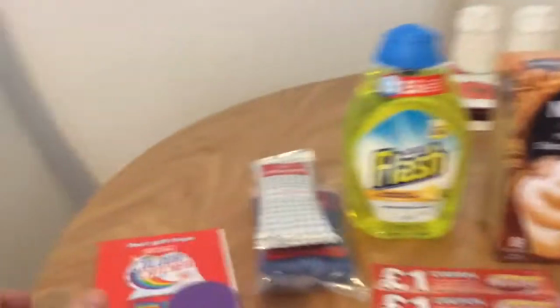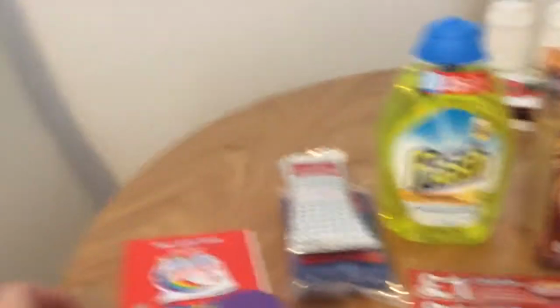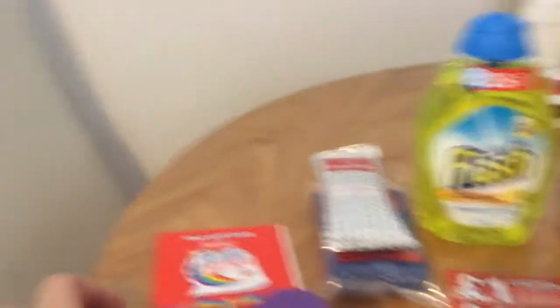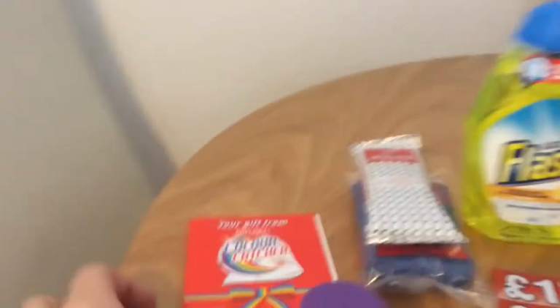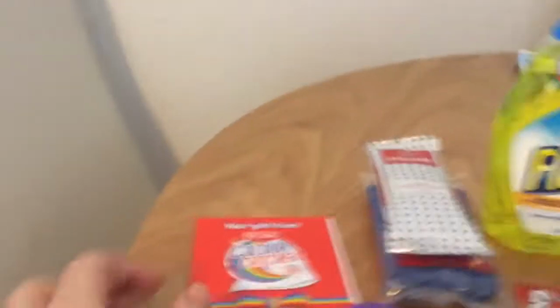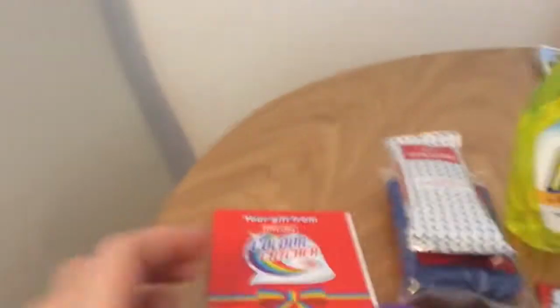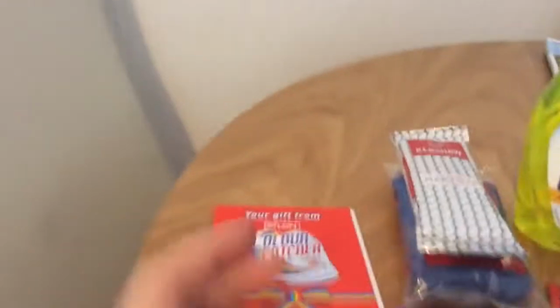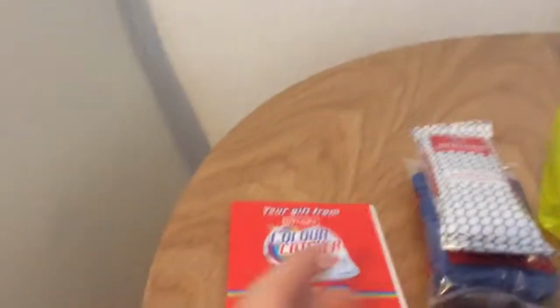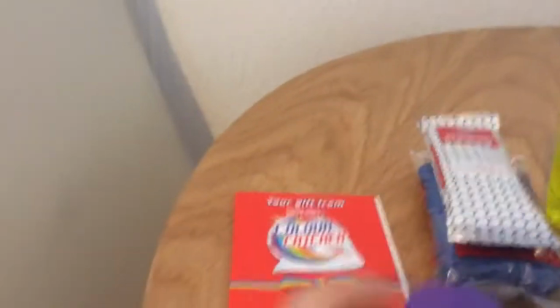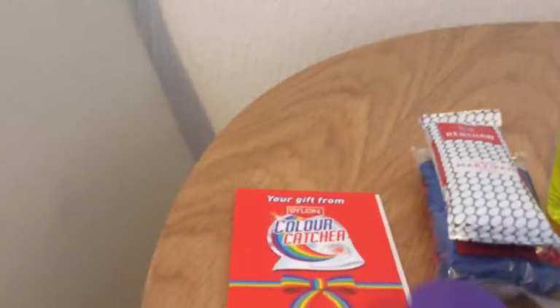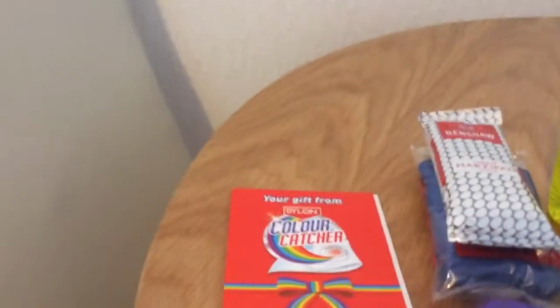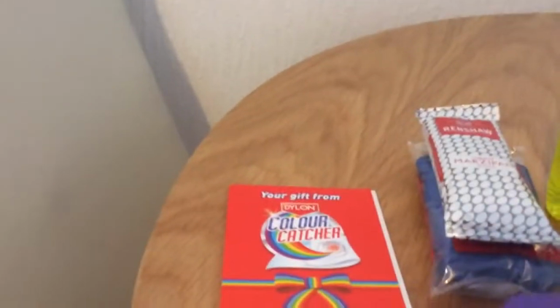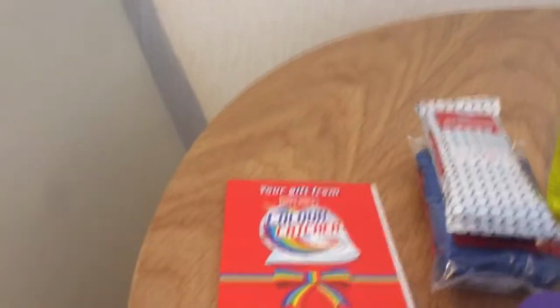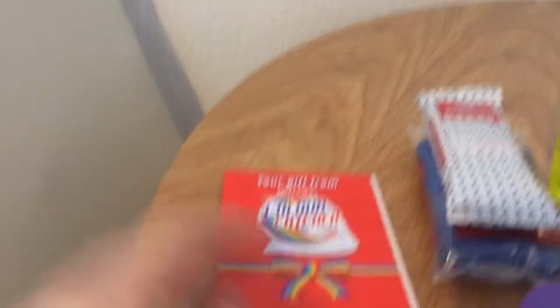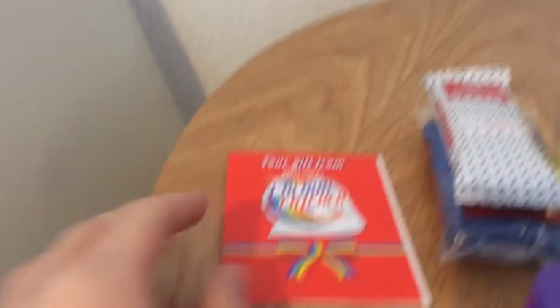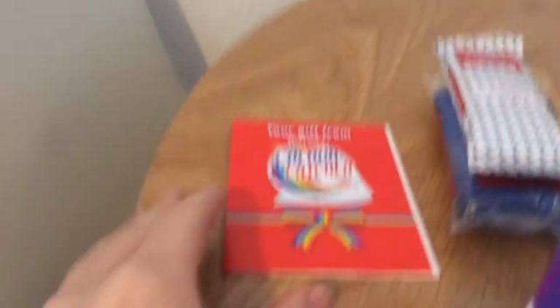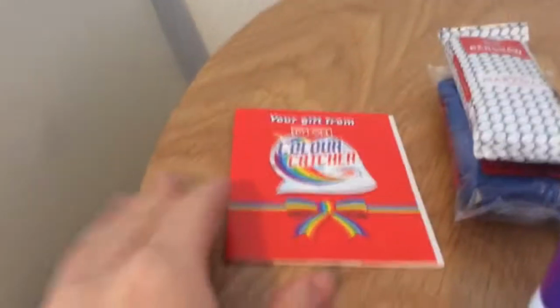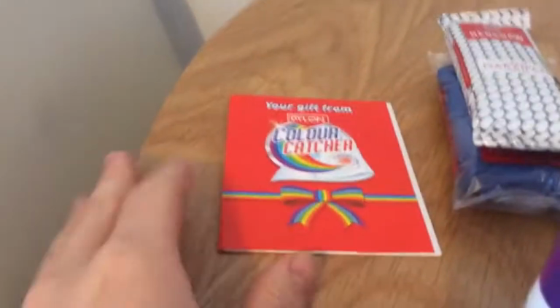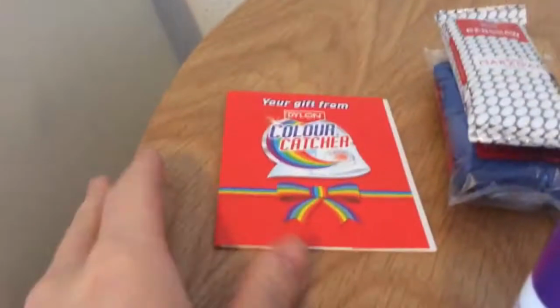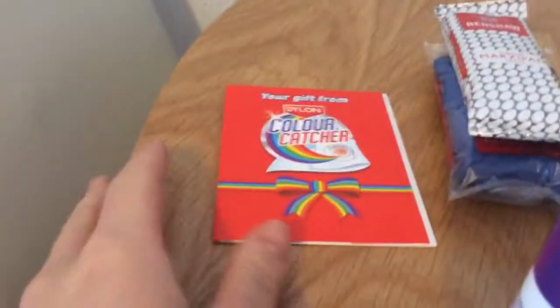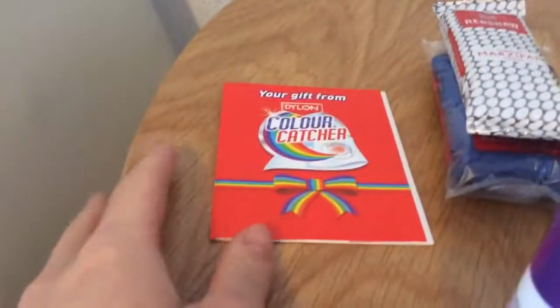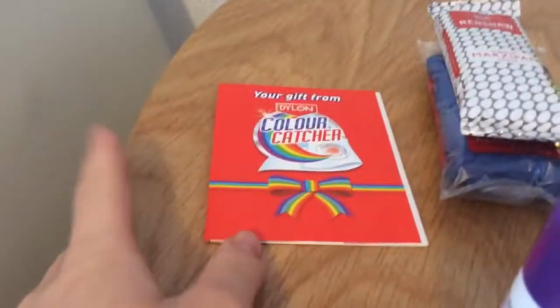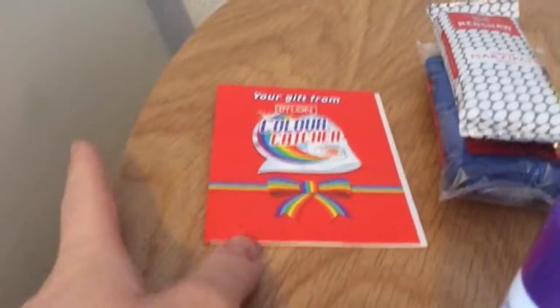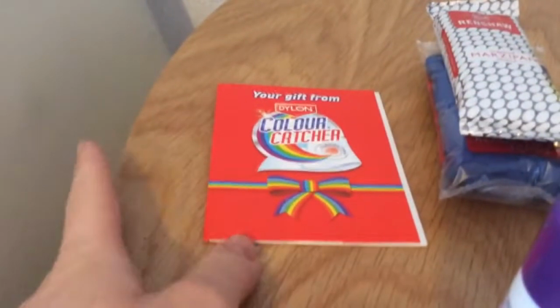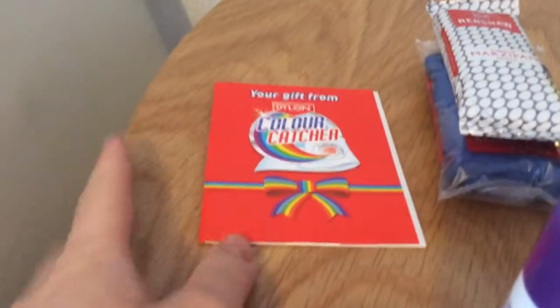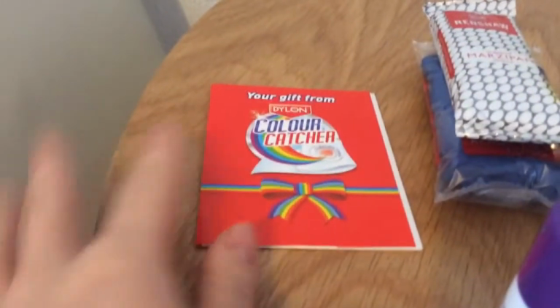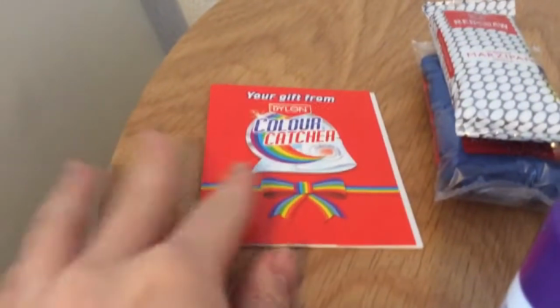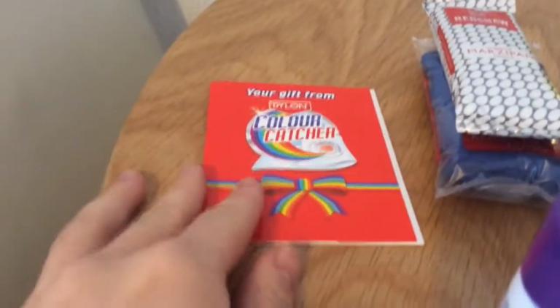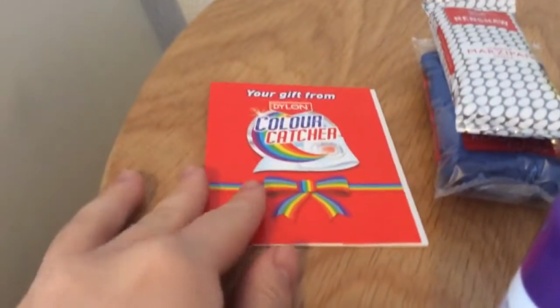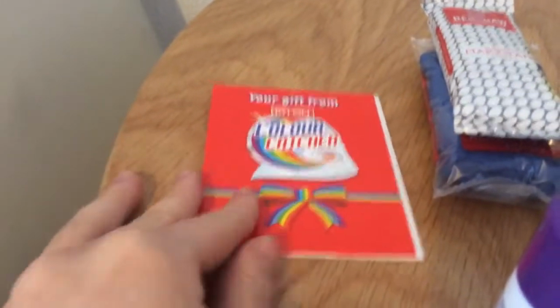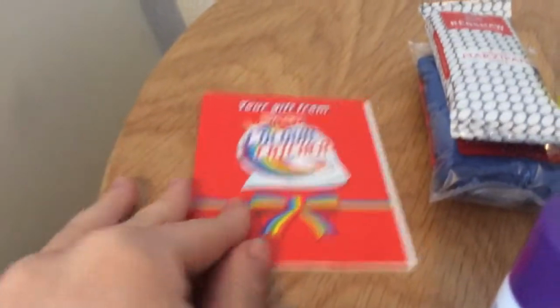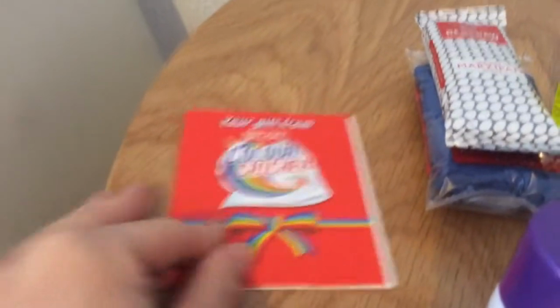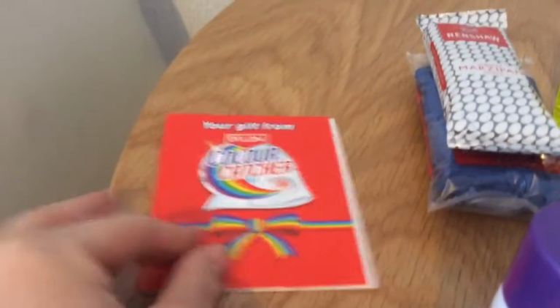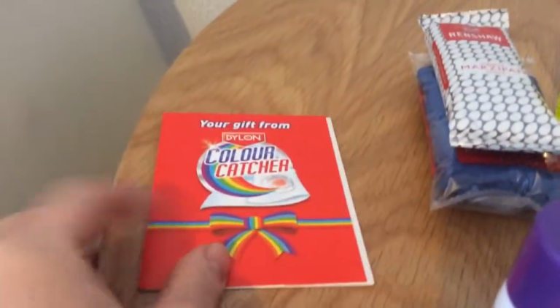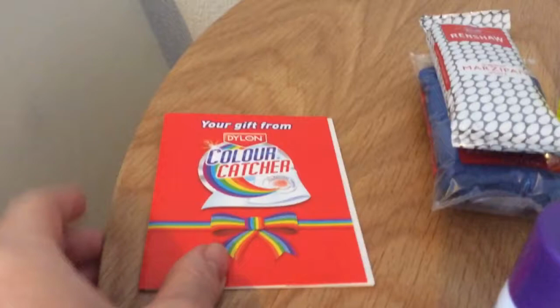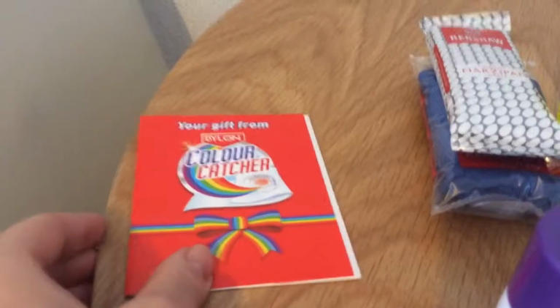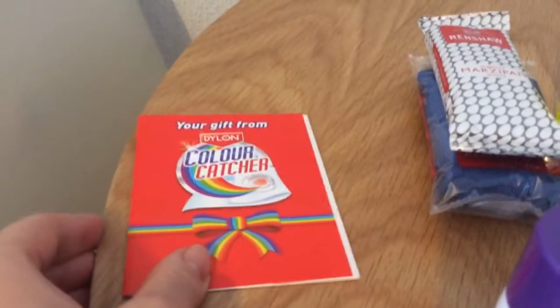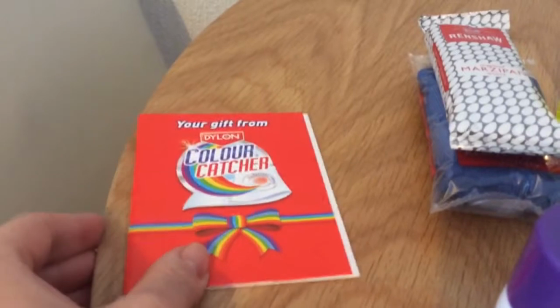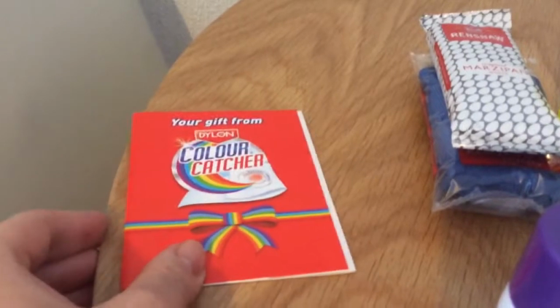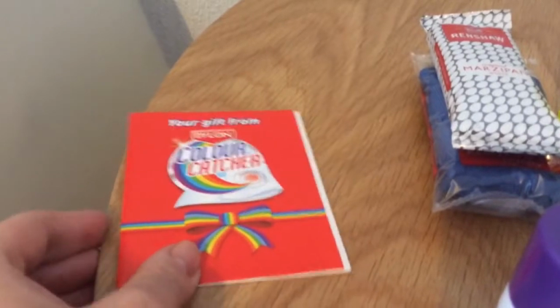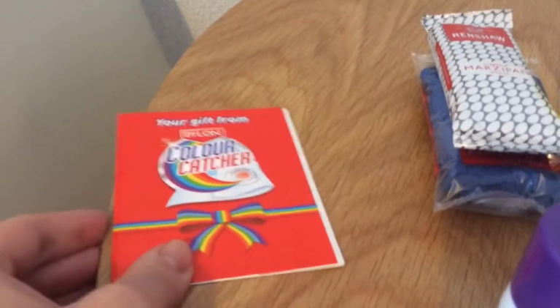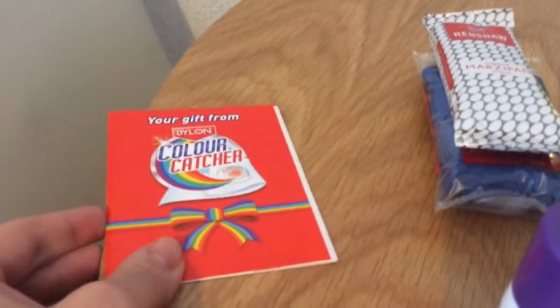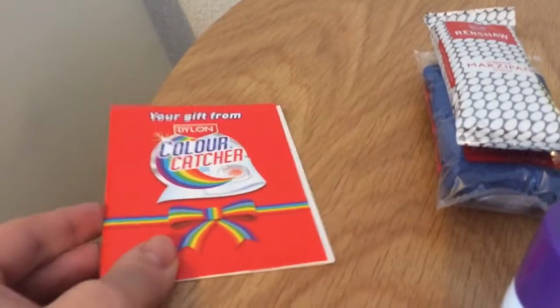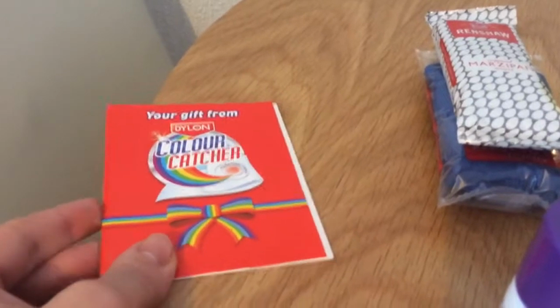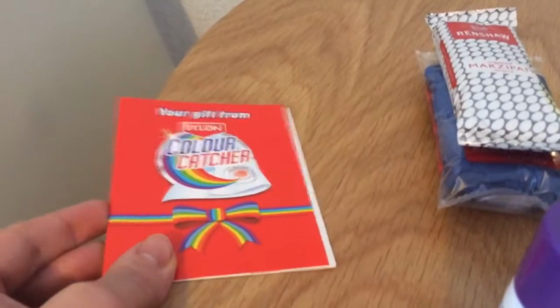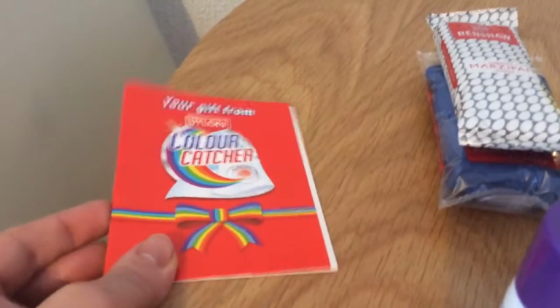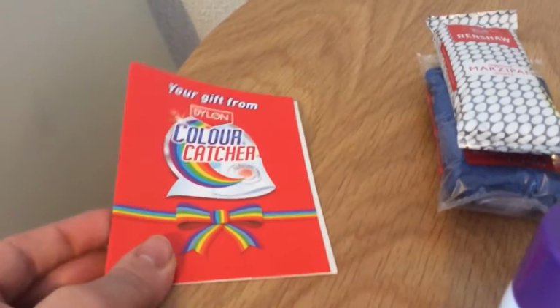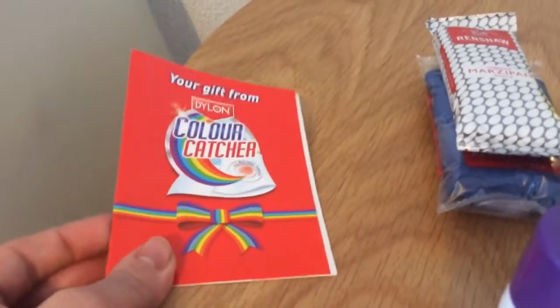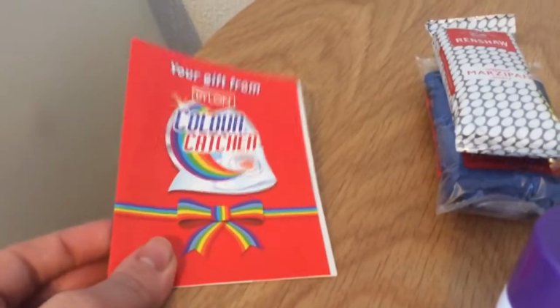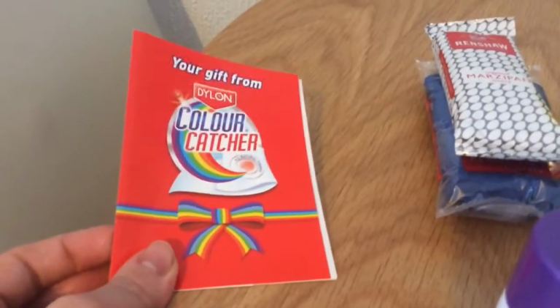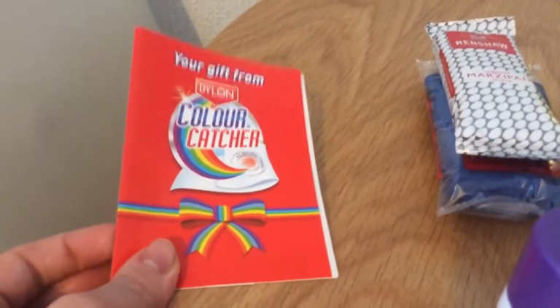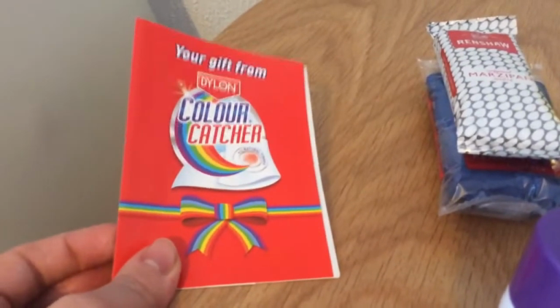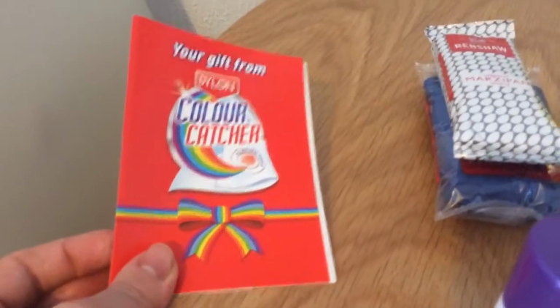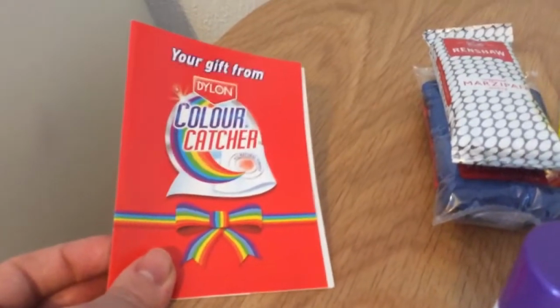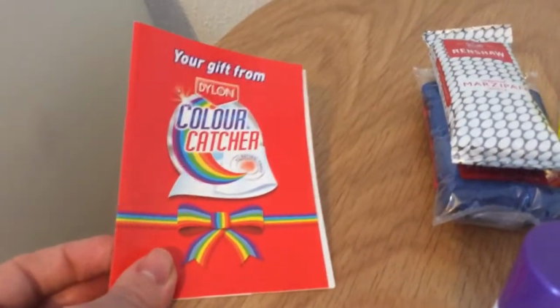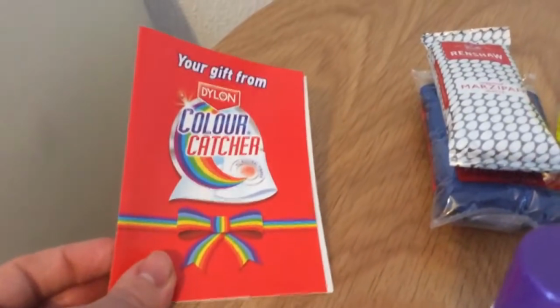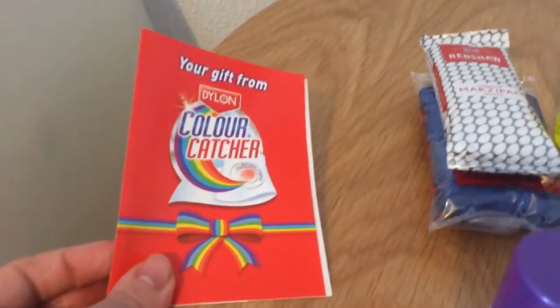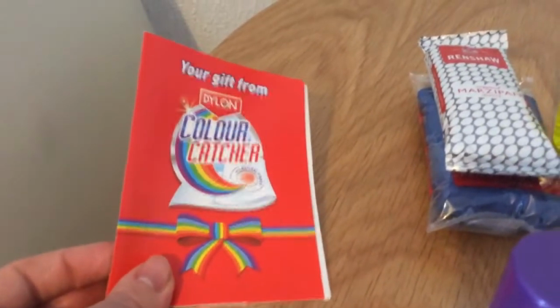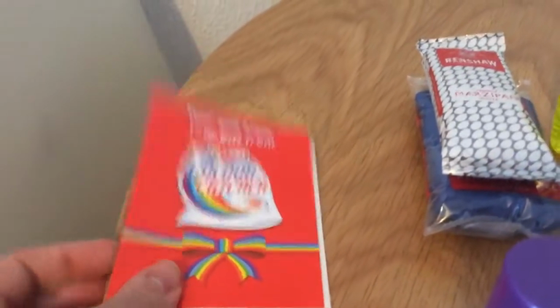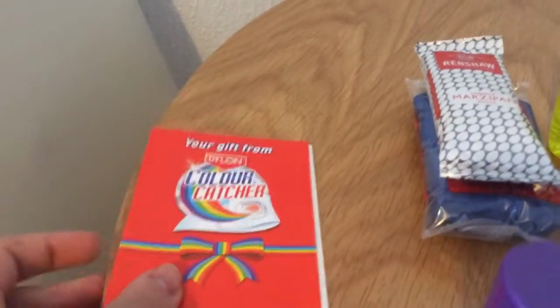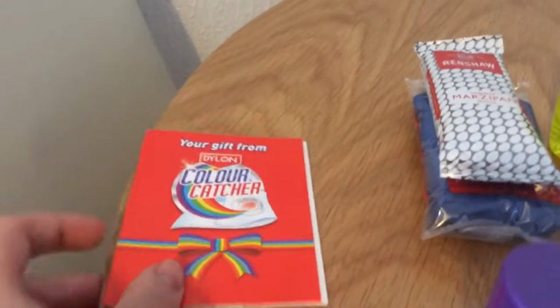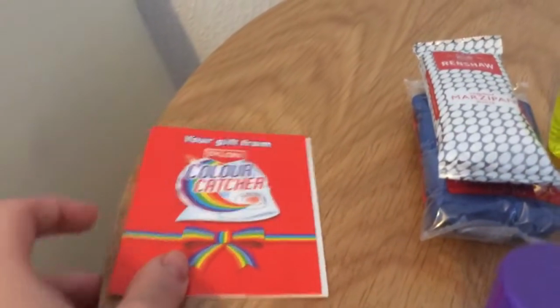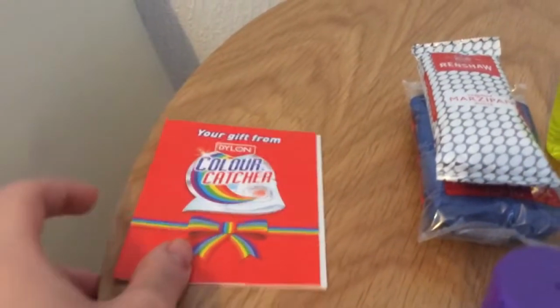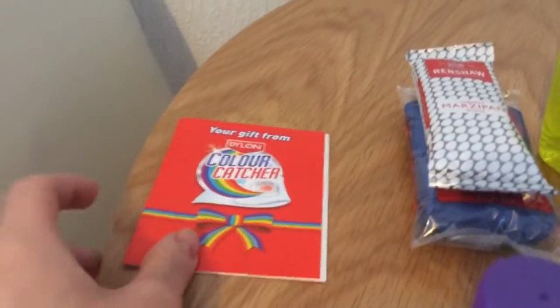The first thing is this colour capture from Darlon. I'm not sure where this came from but I think if you go on their website they'll send you one.